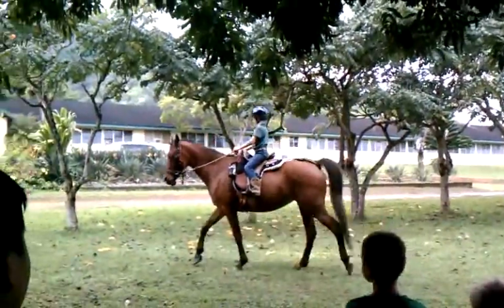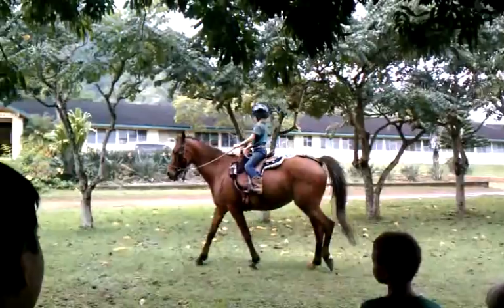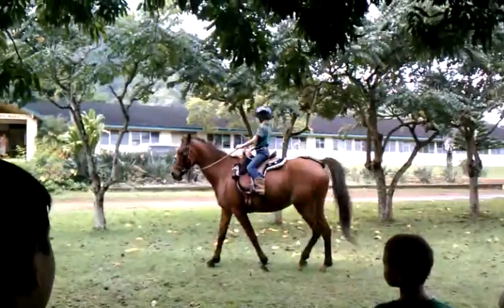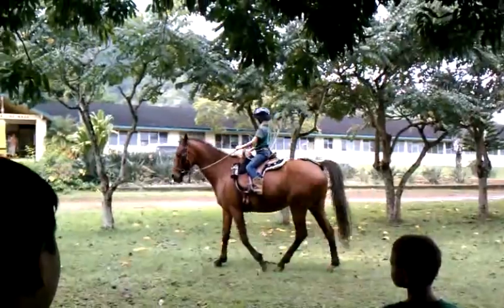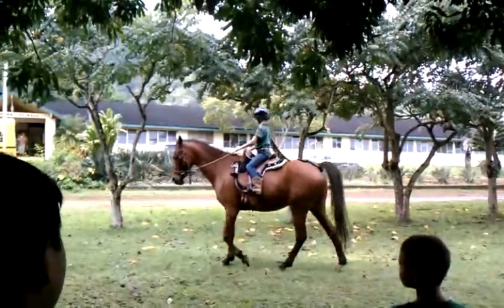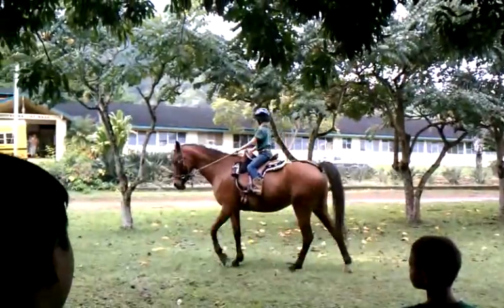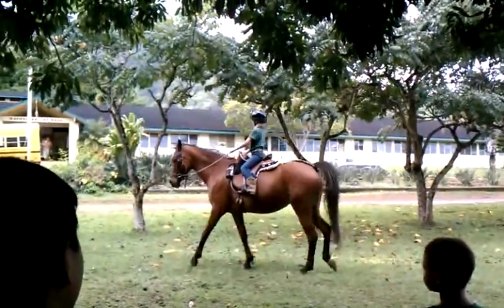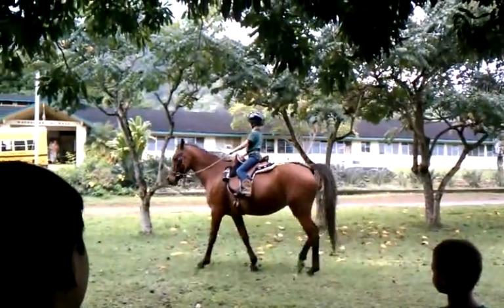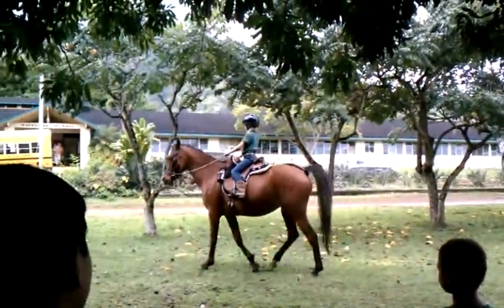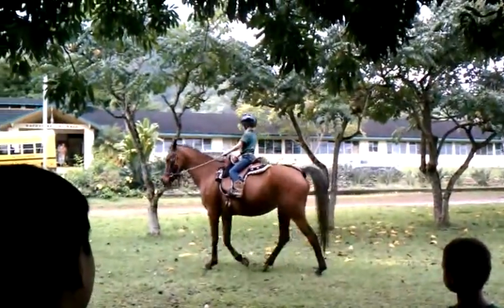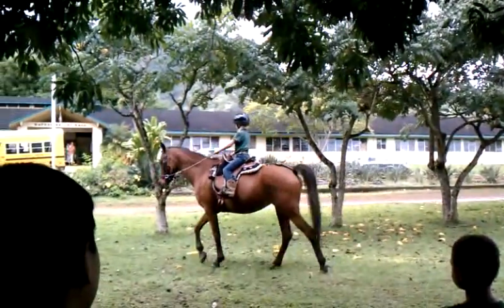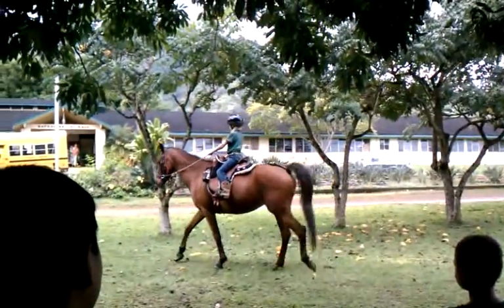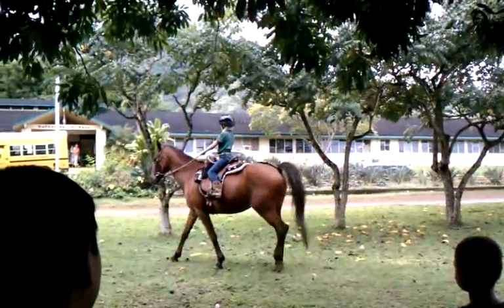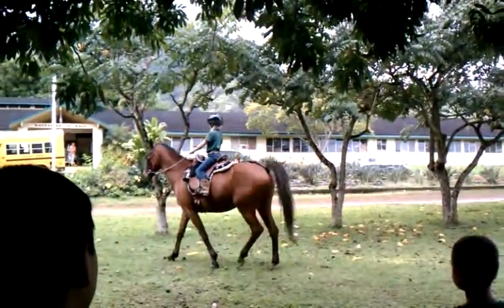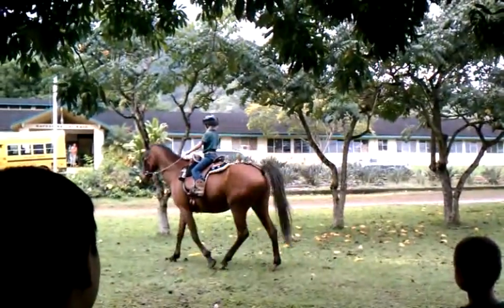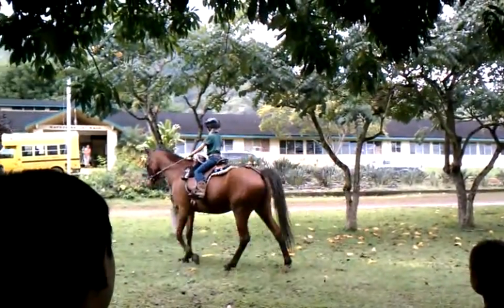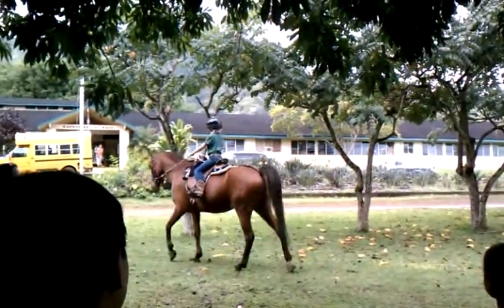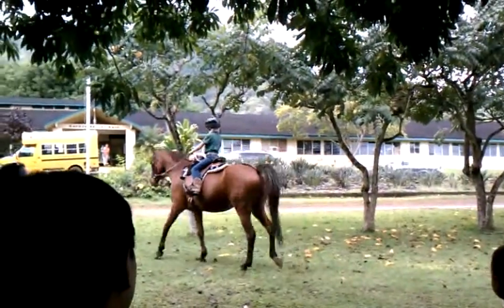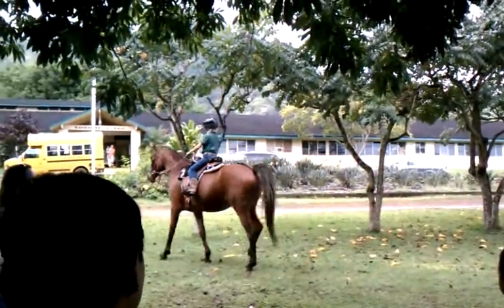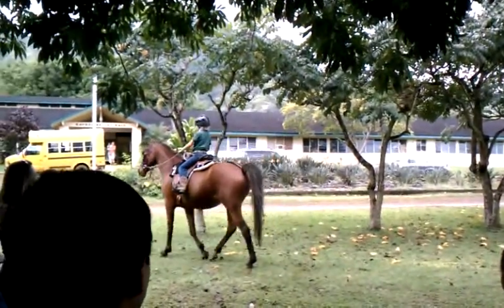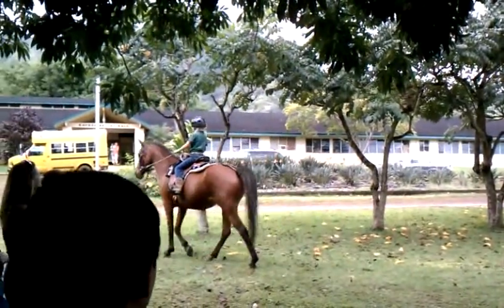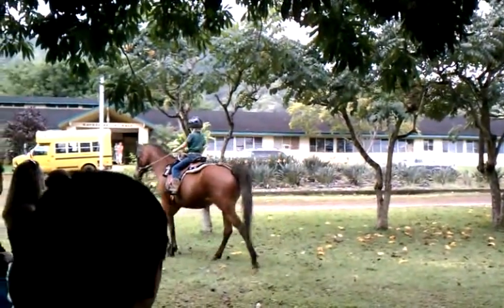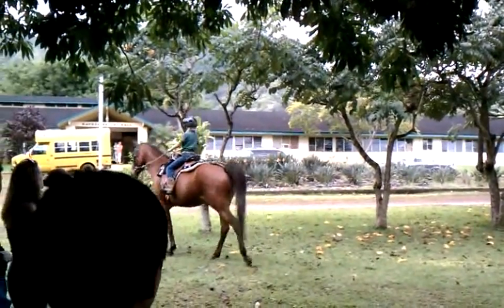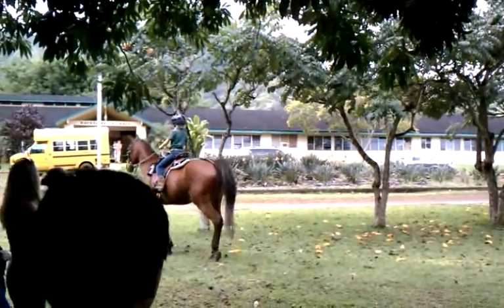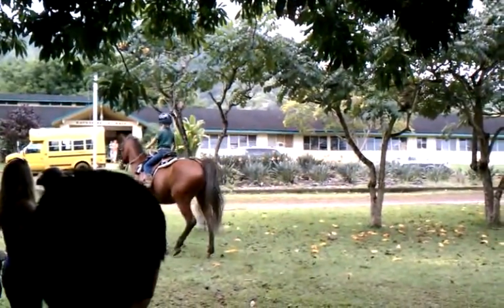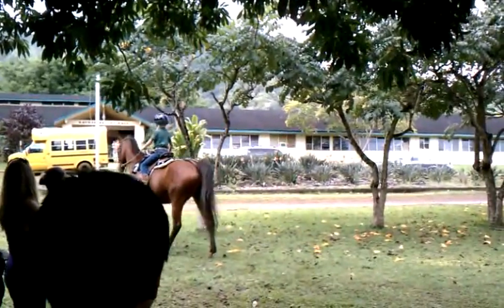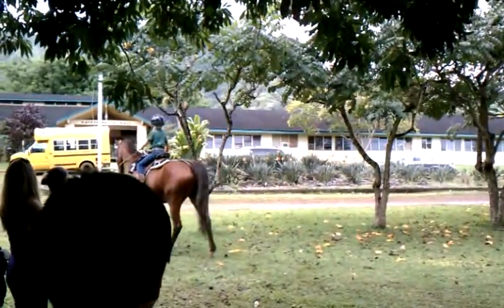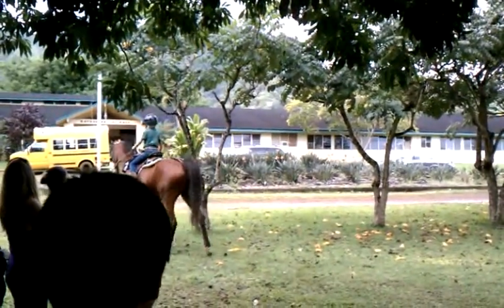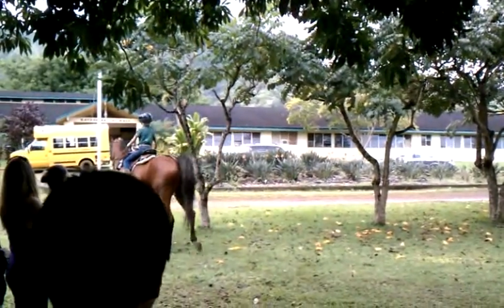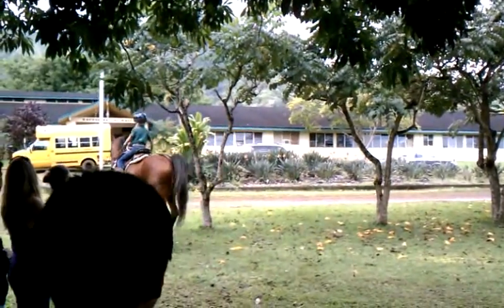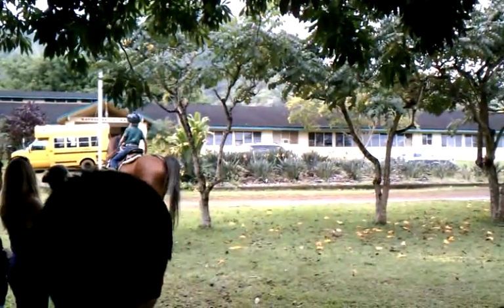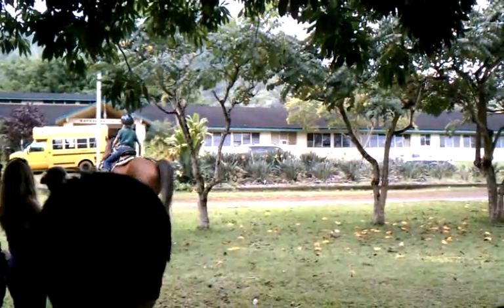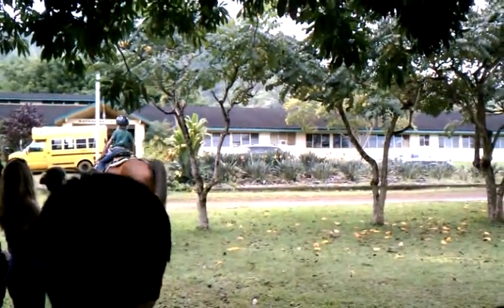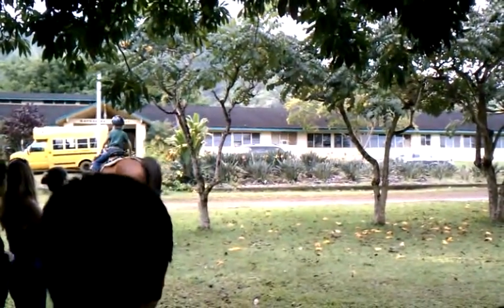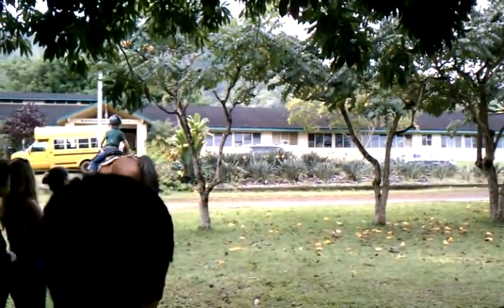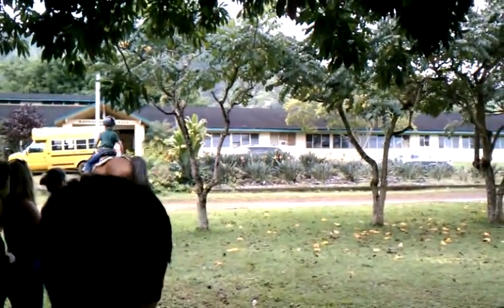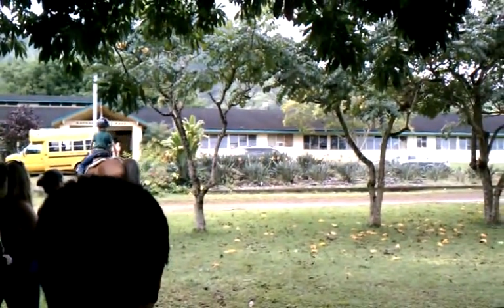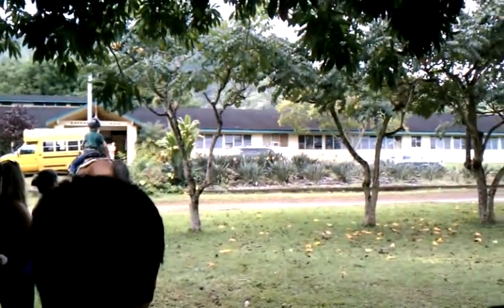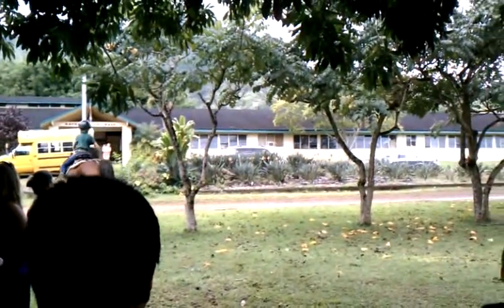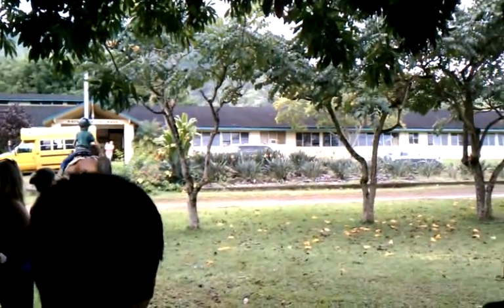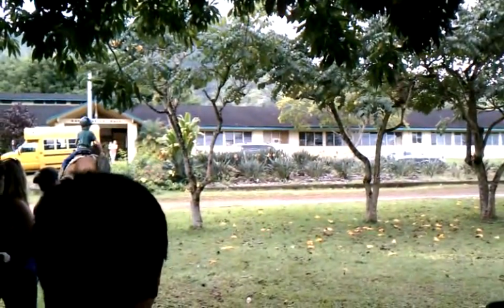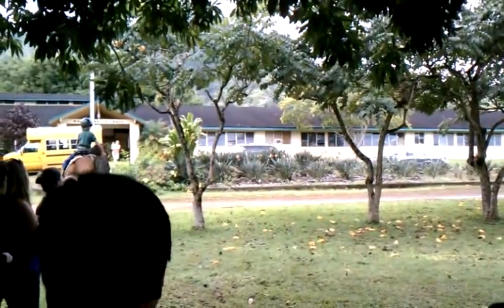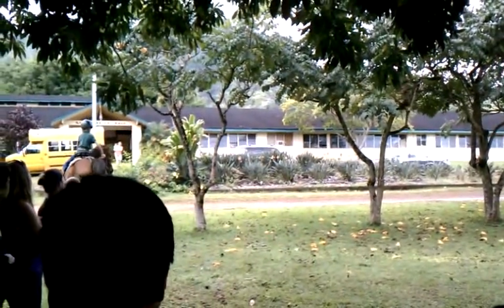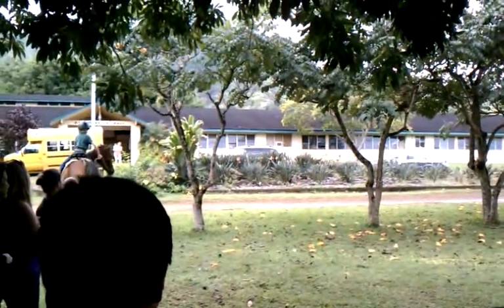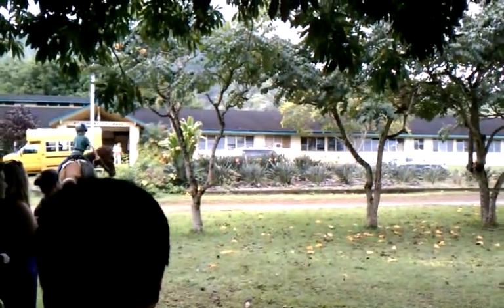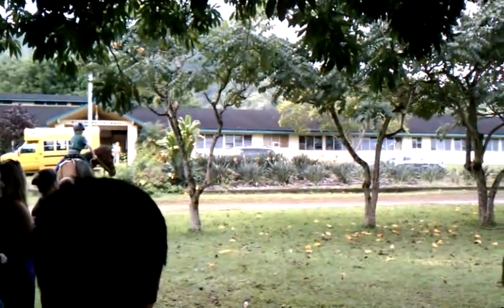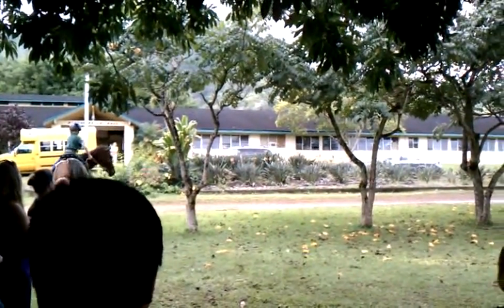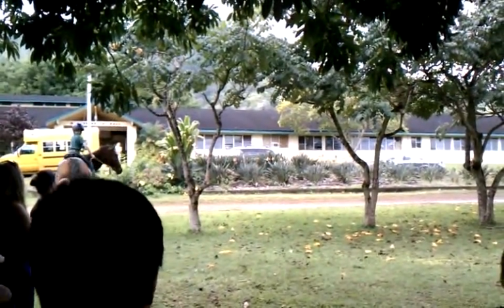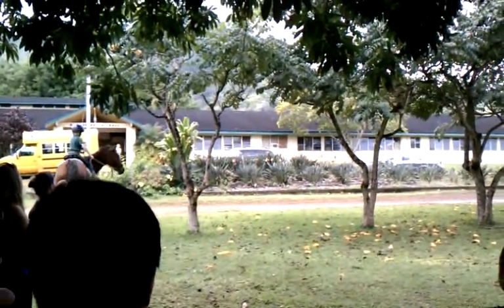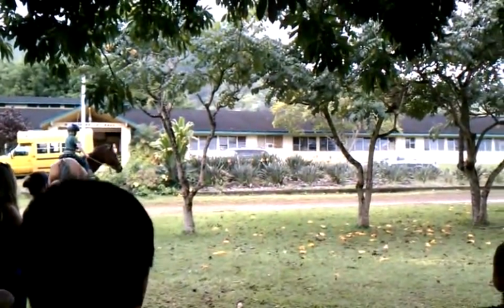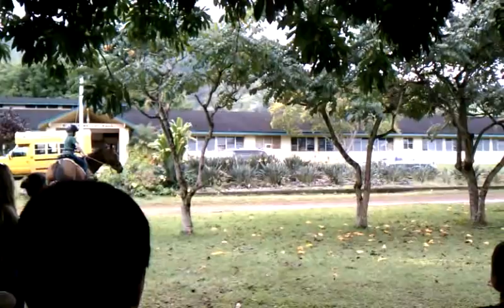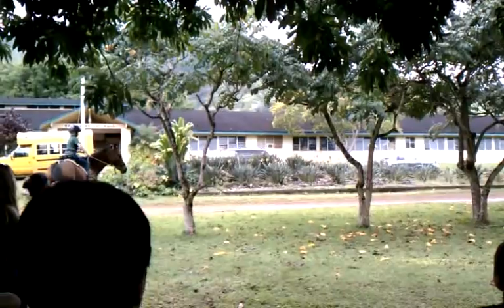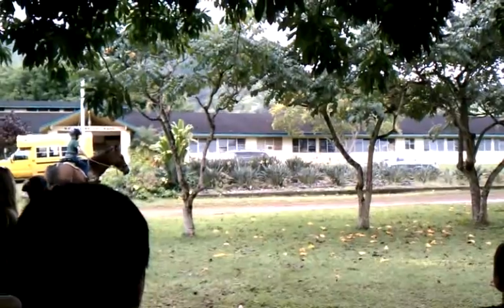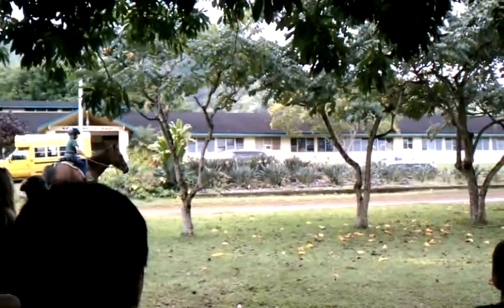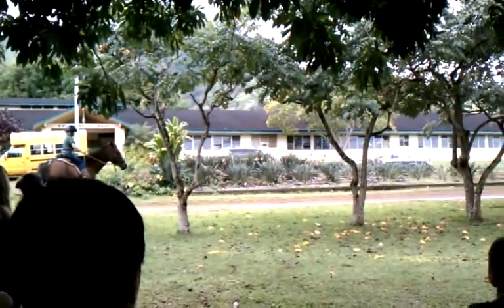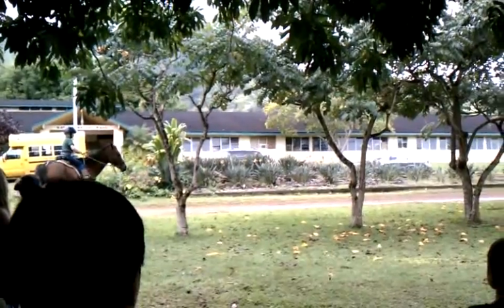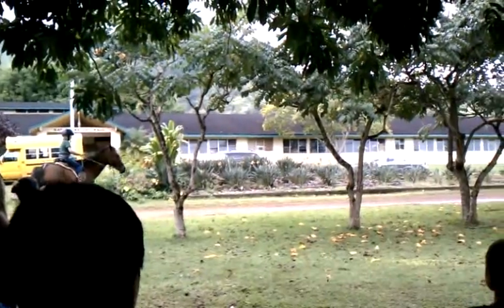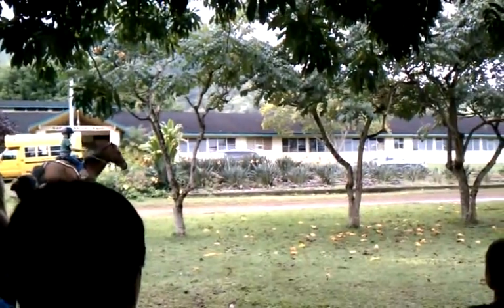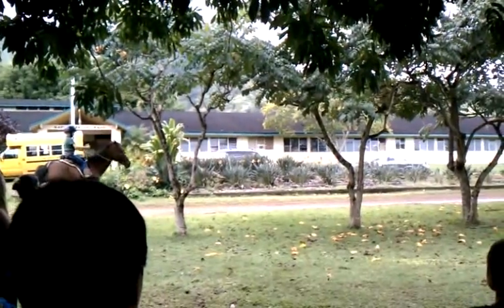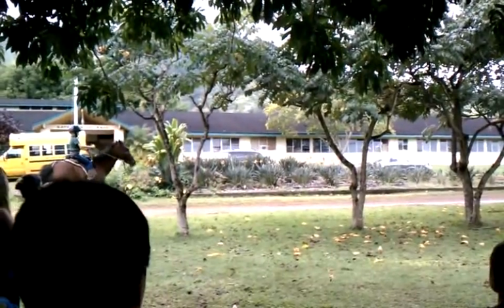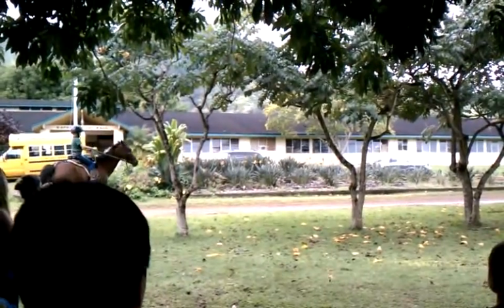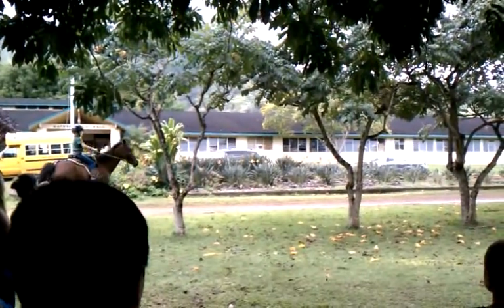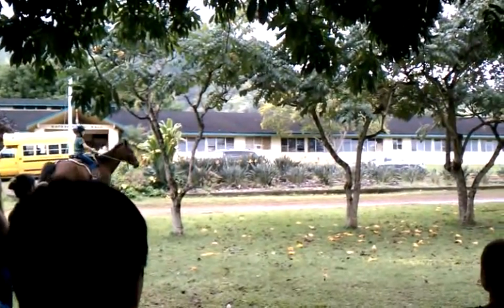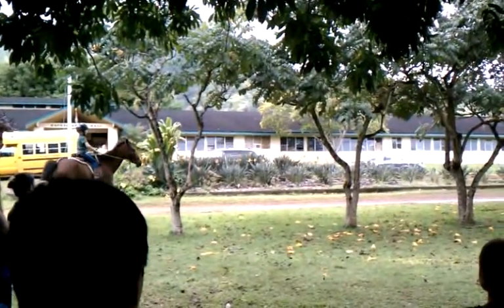Kamale is wearing a bitless bridle. She doesn't wear a bit in her mouth, but she's wearing it on the front of her legs.